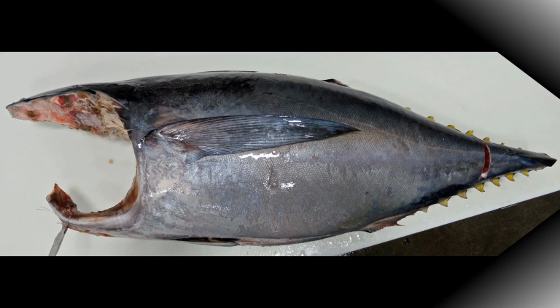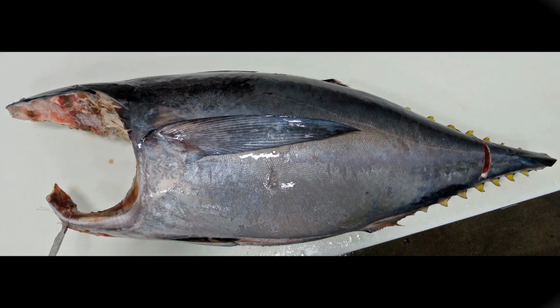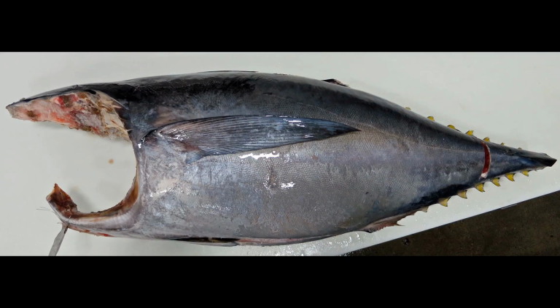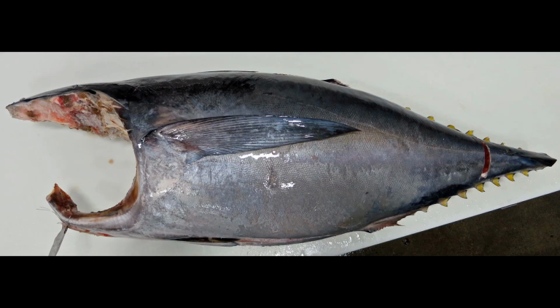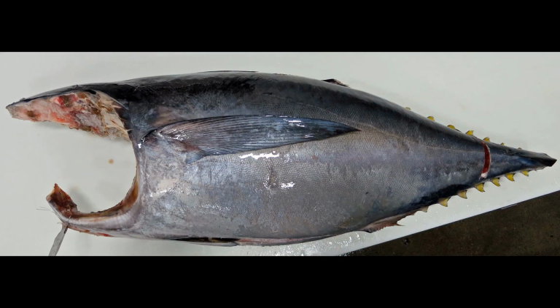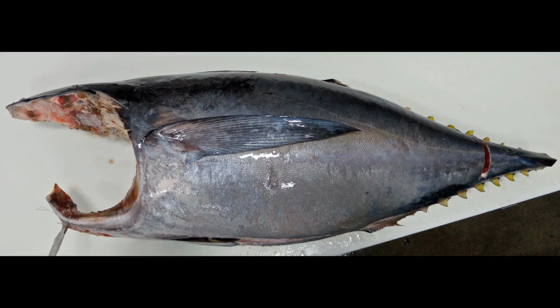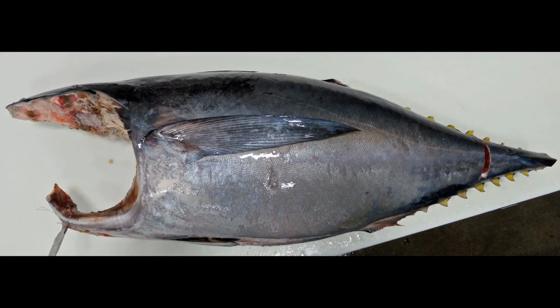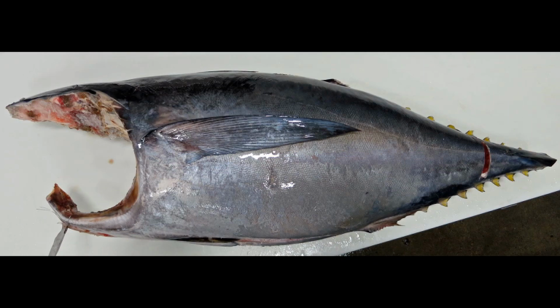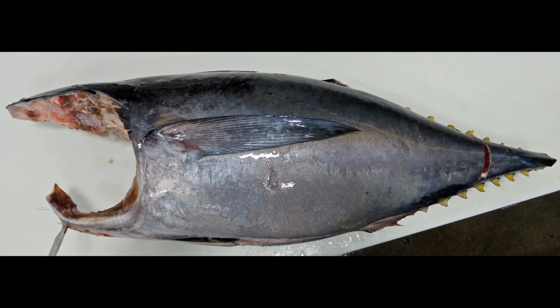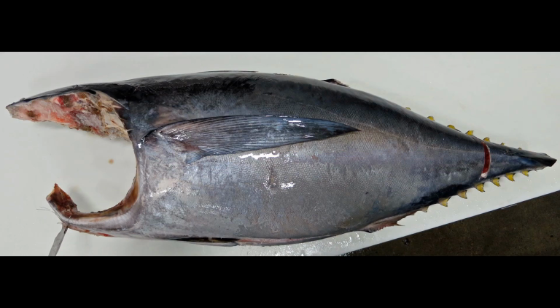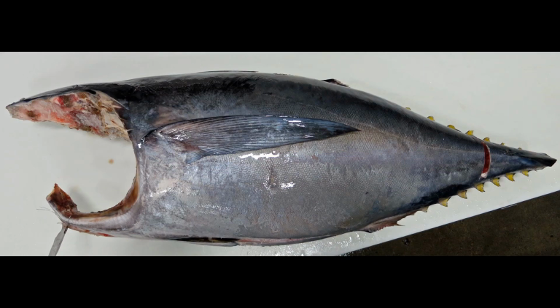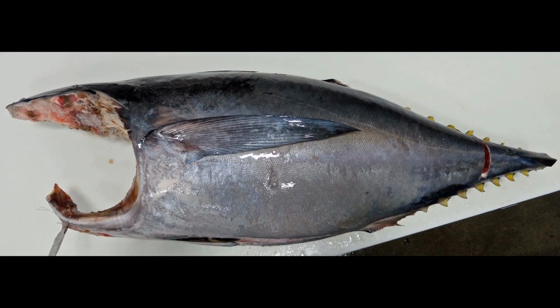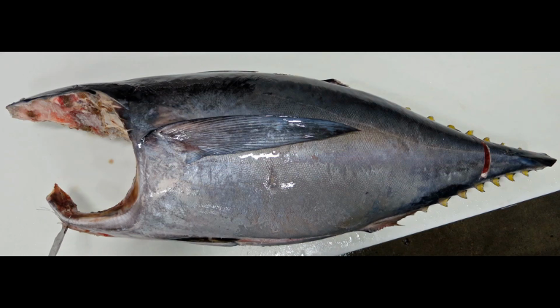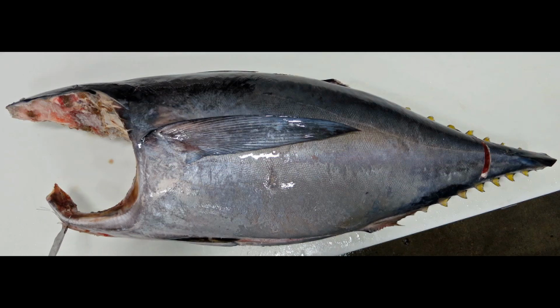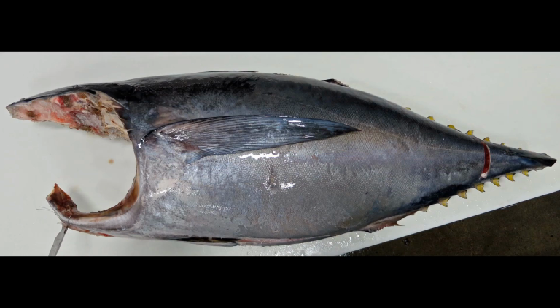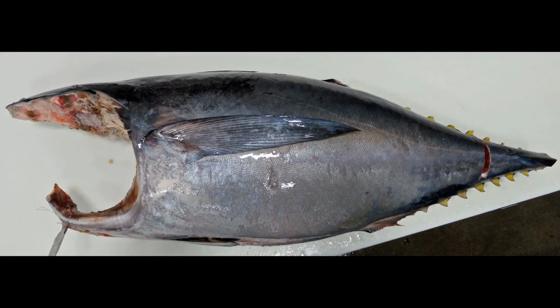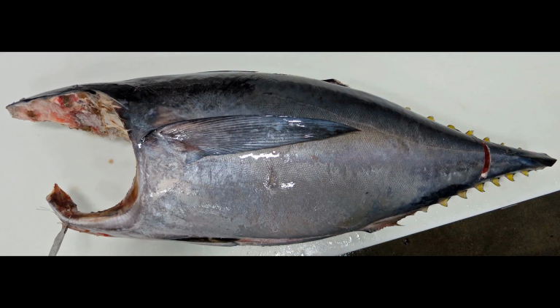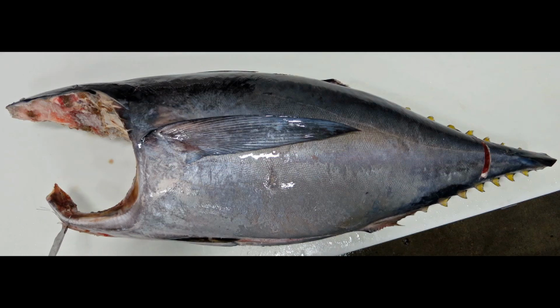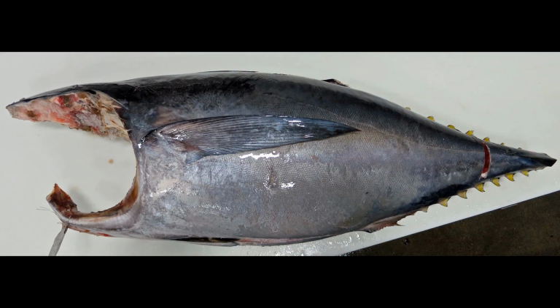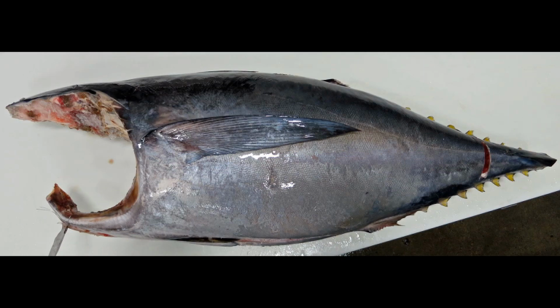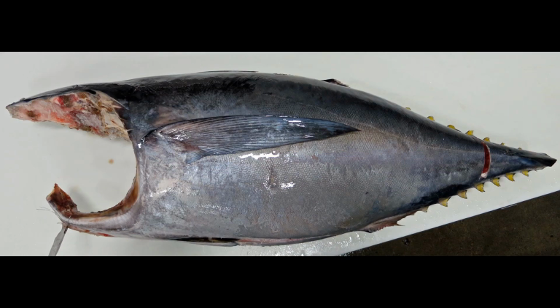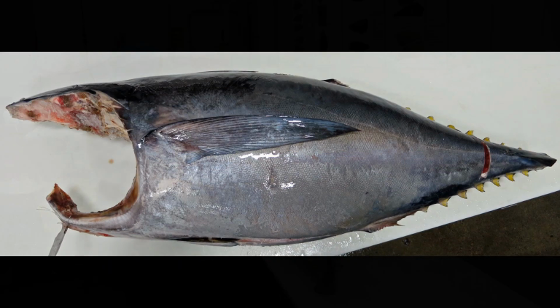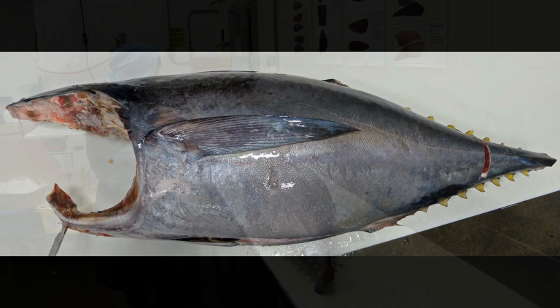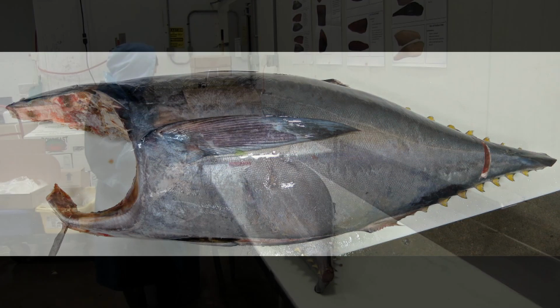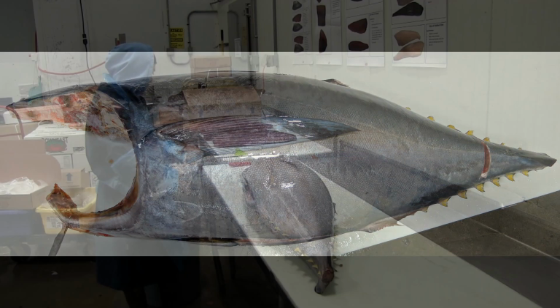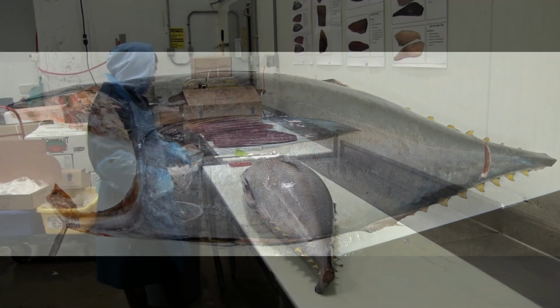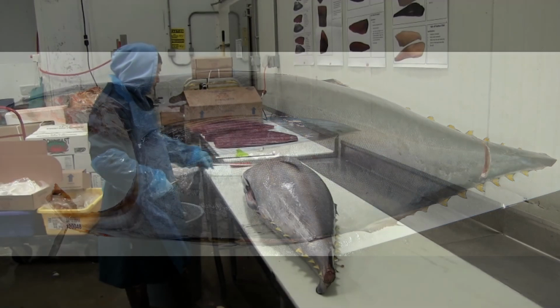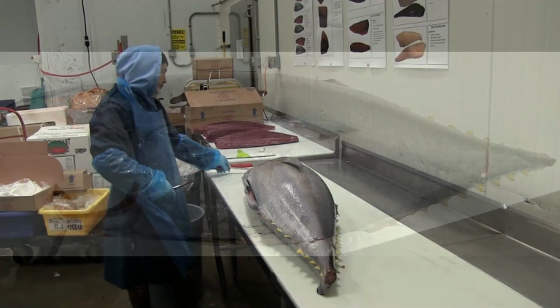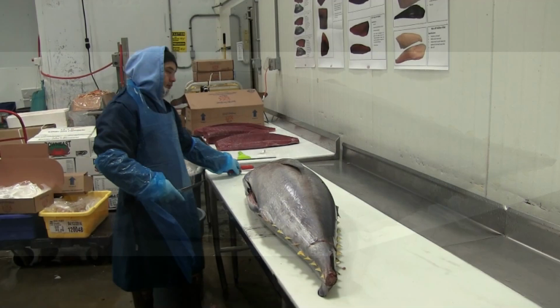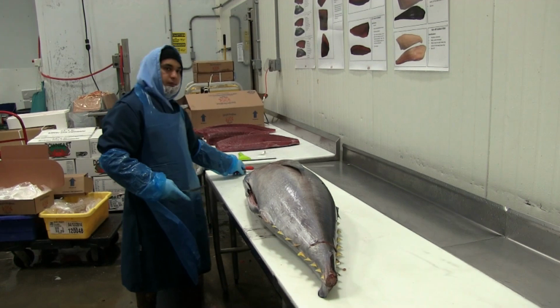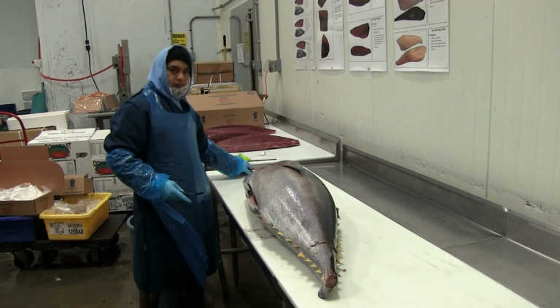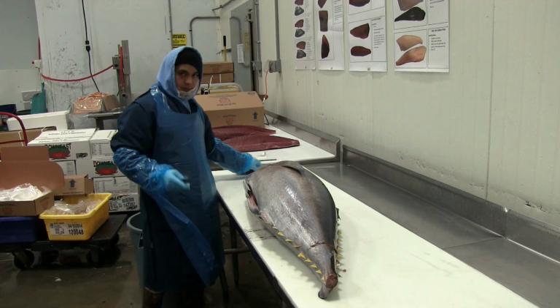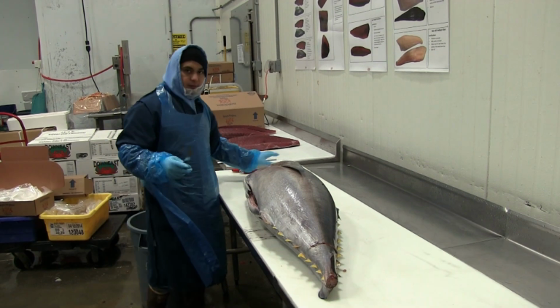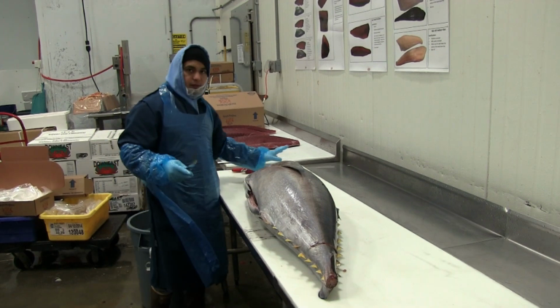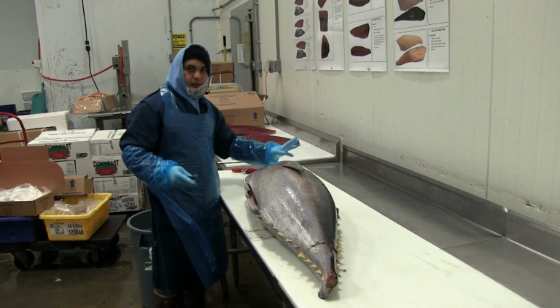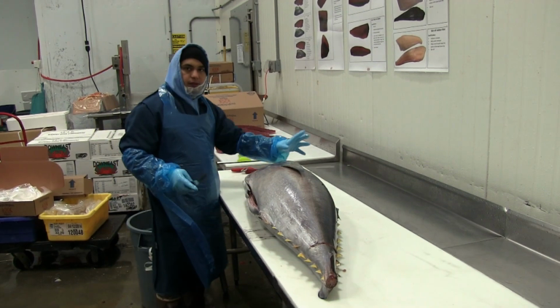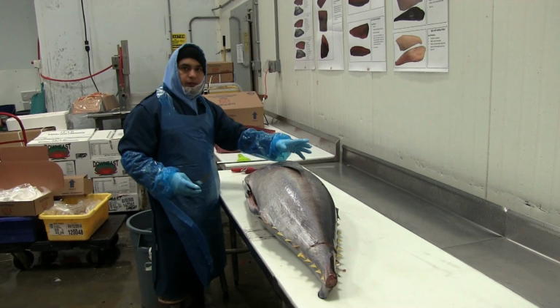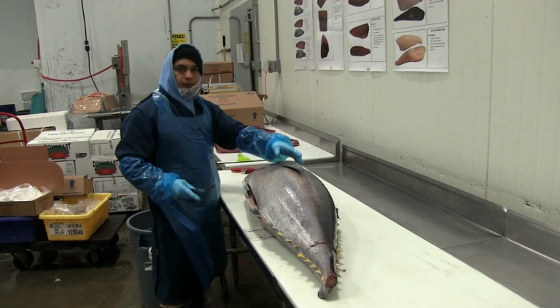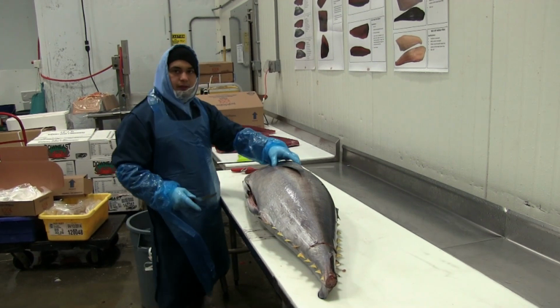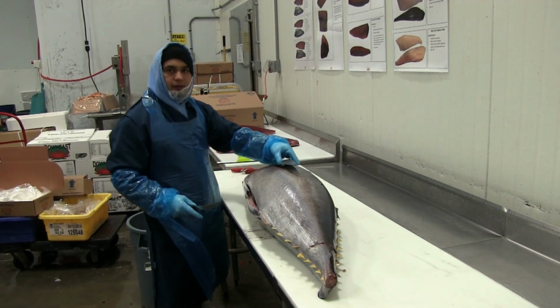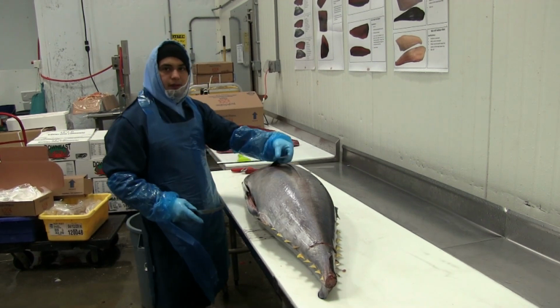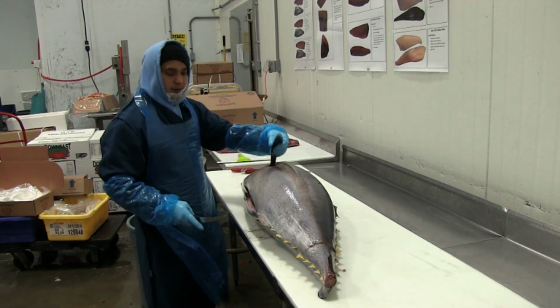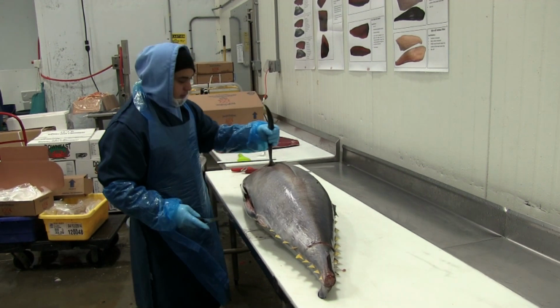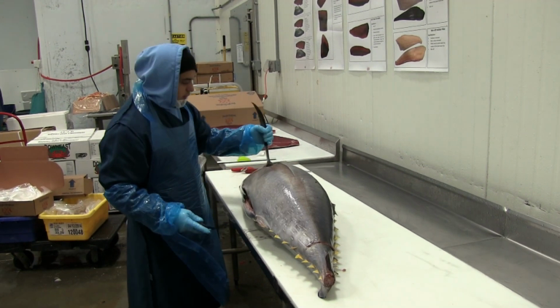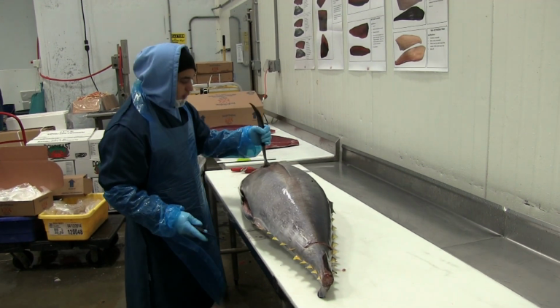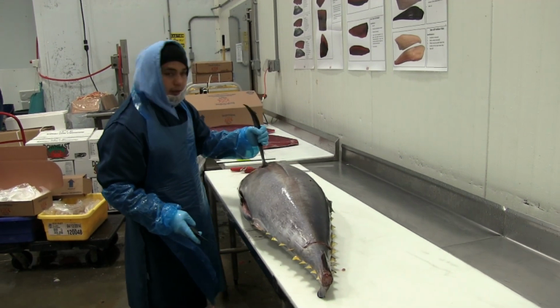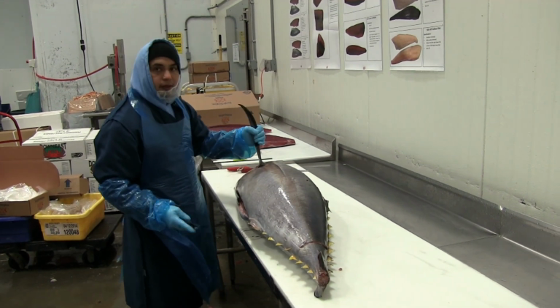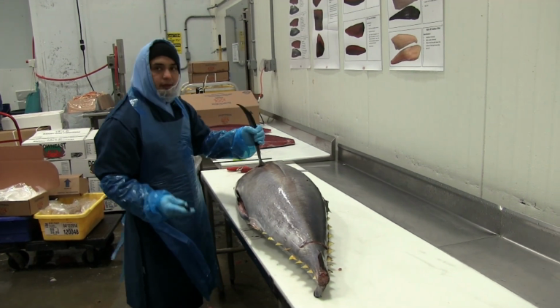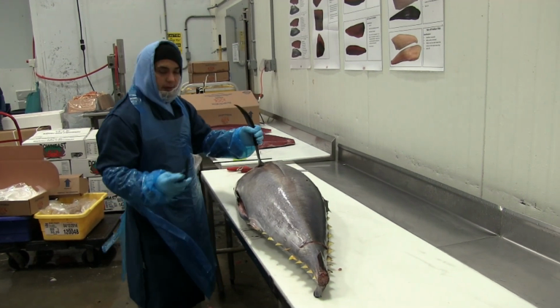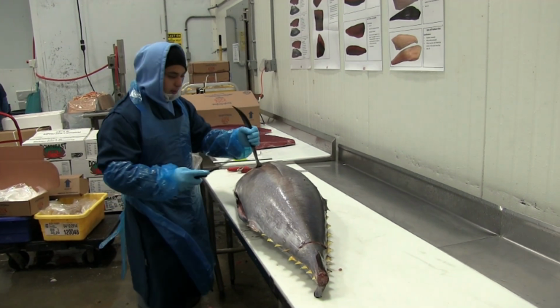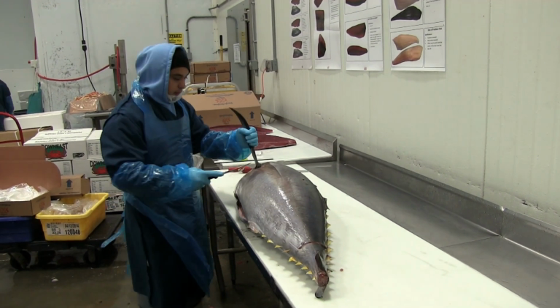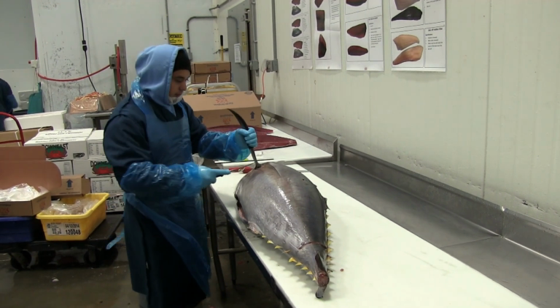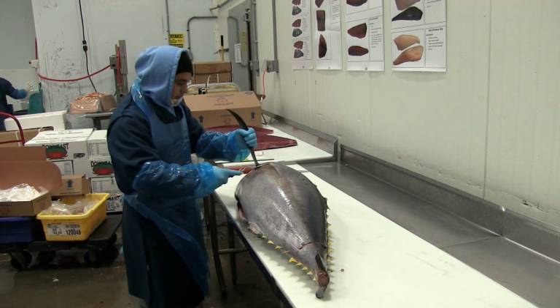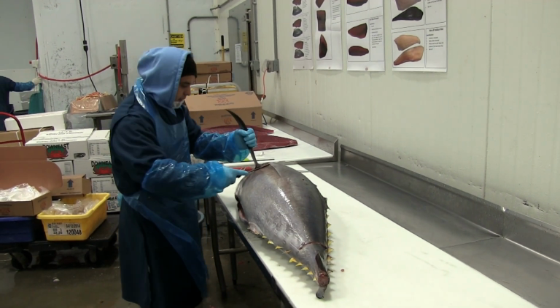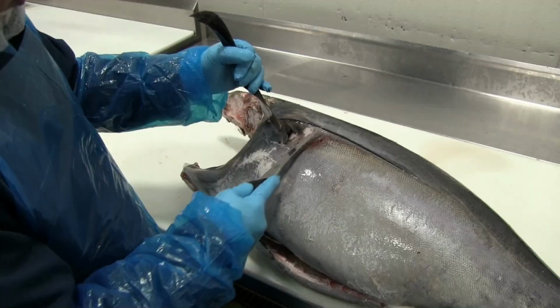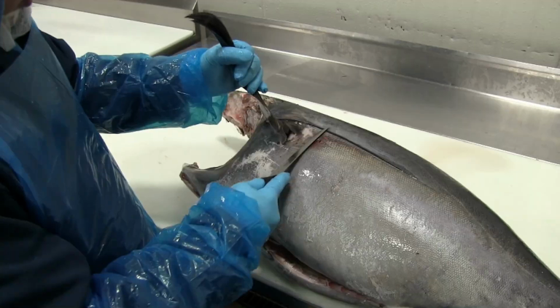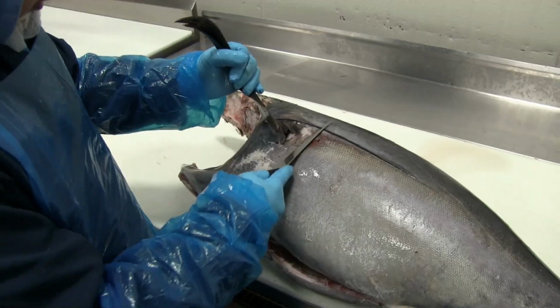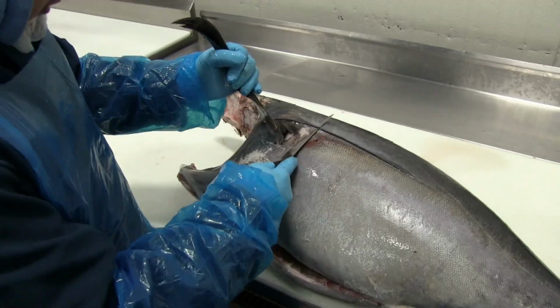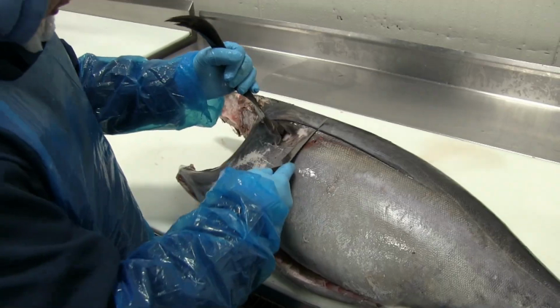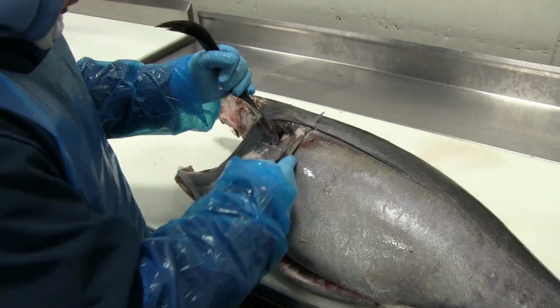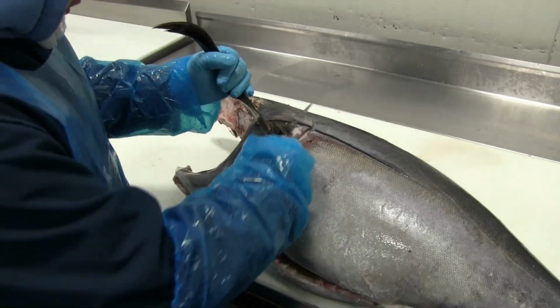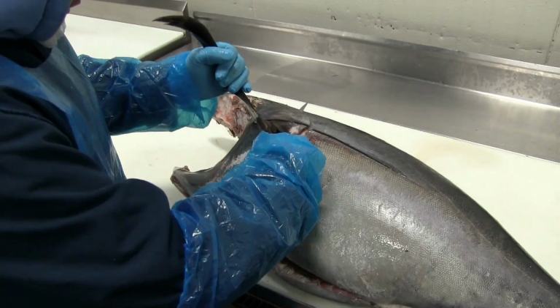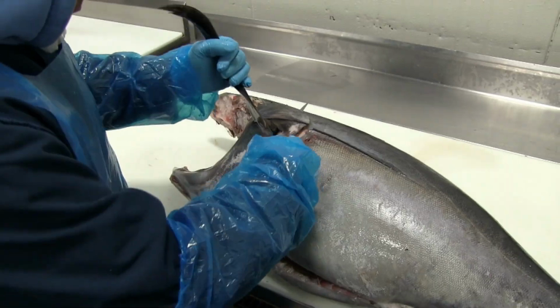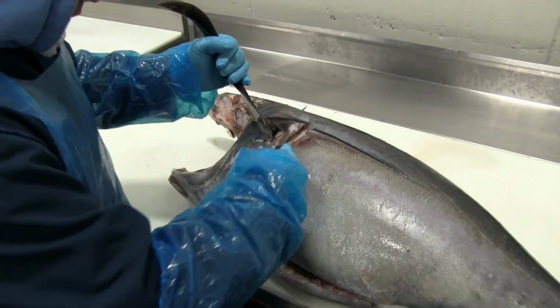Today we're going to break down a whole tuna. We're at Pacific Seafood and Renee is our fishmonger. He's going to show us the process.